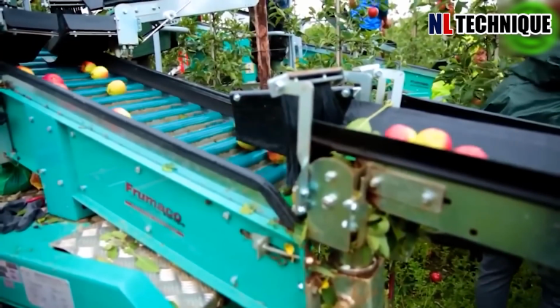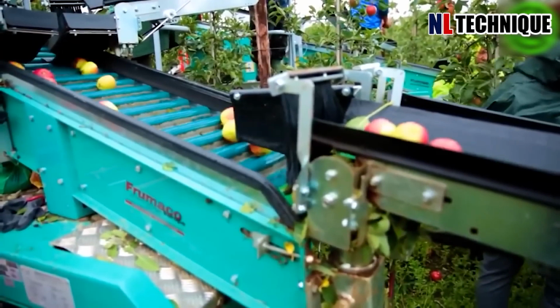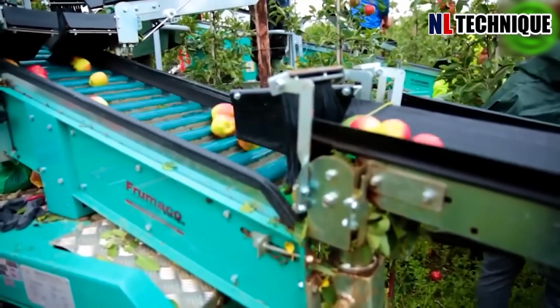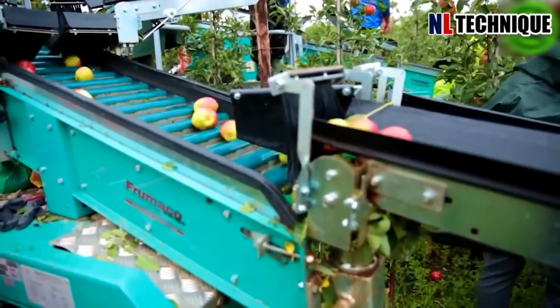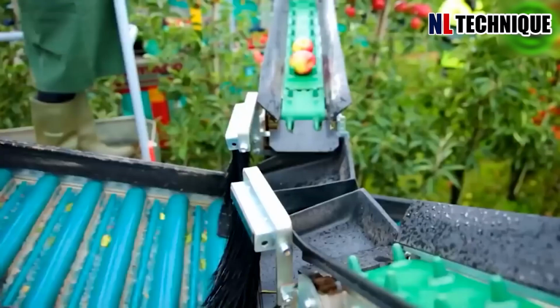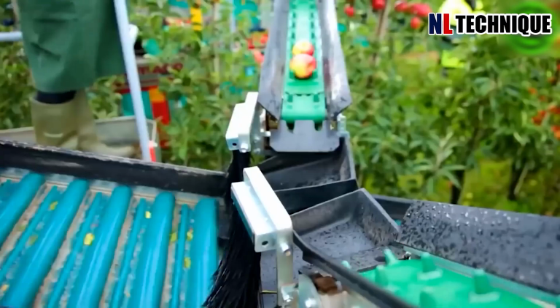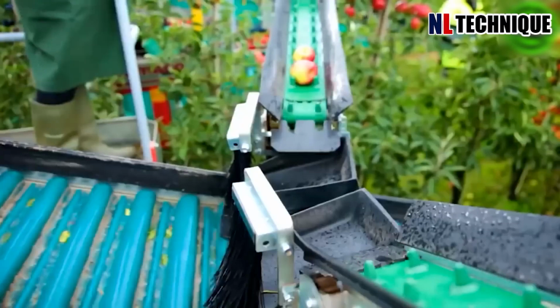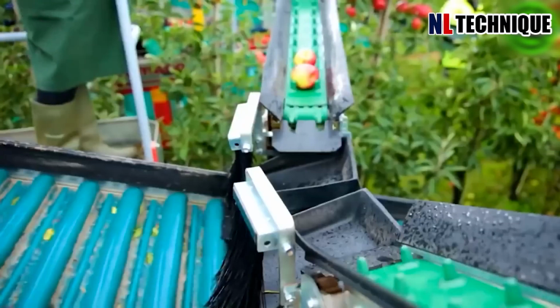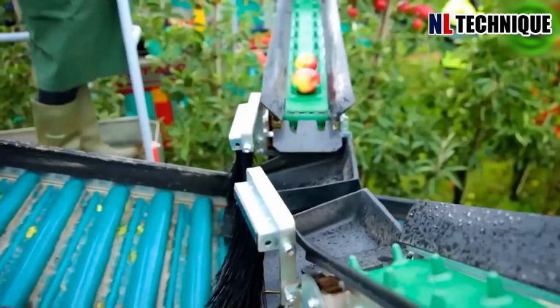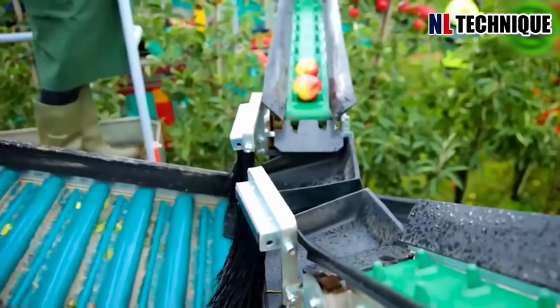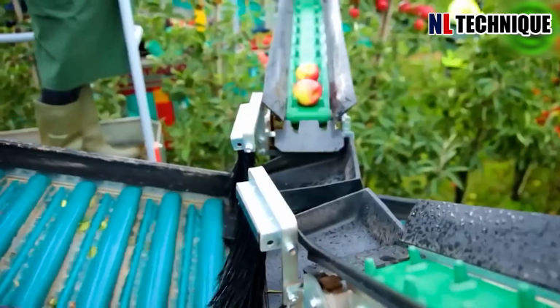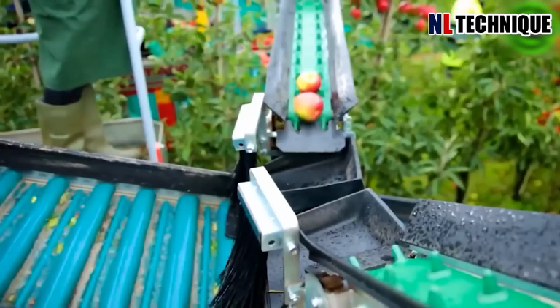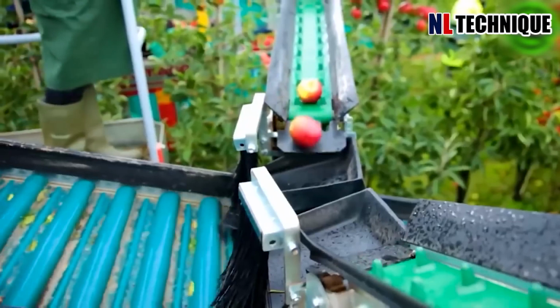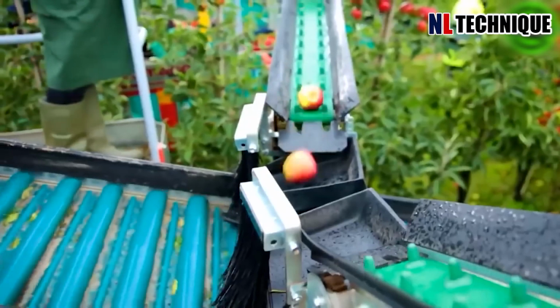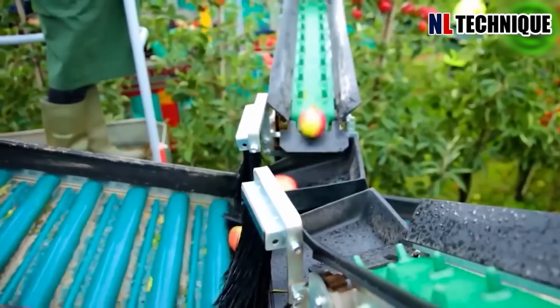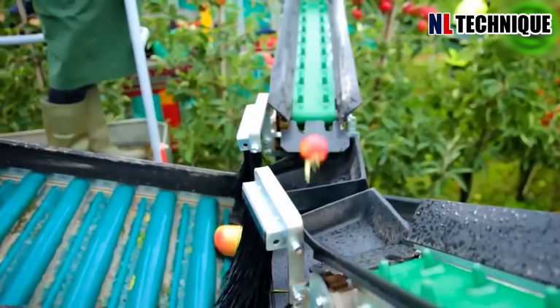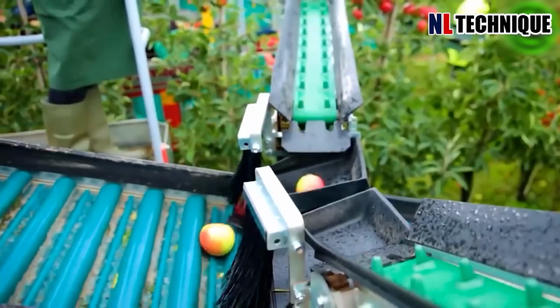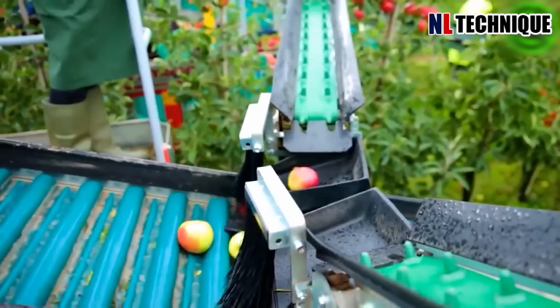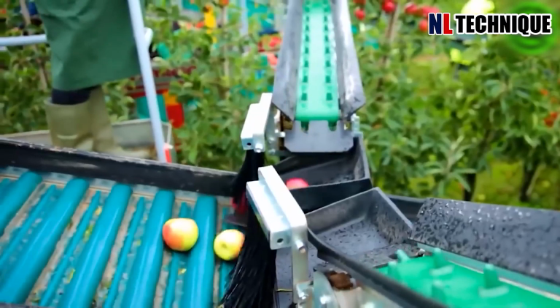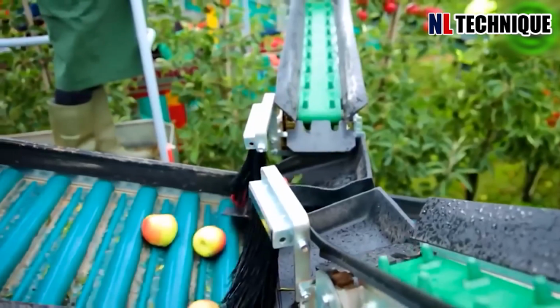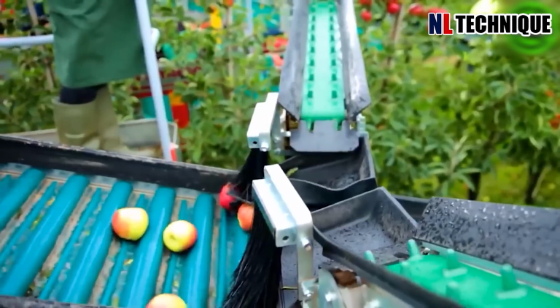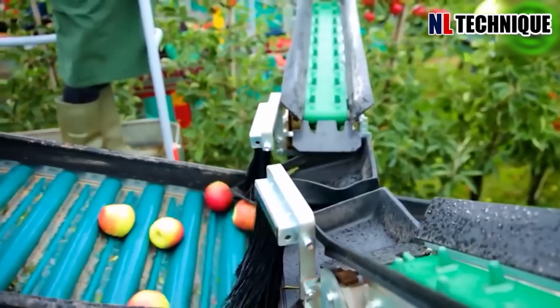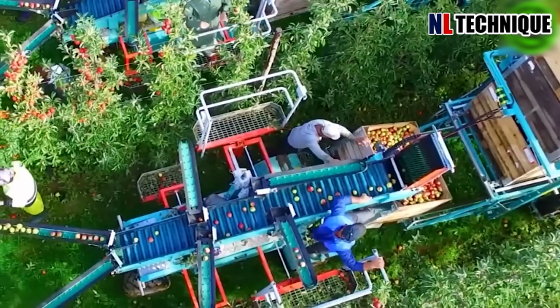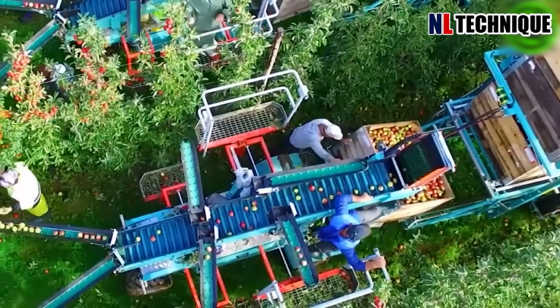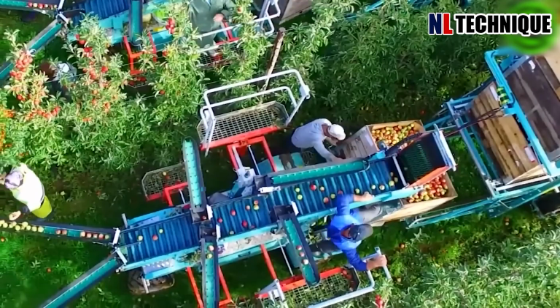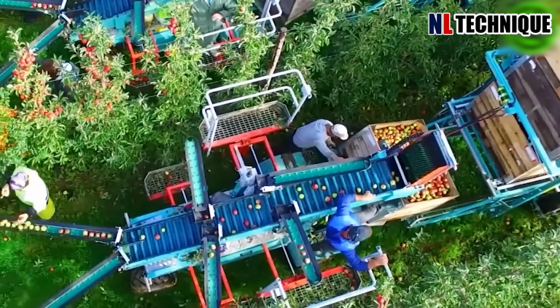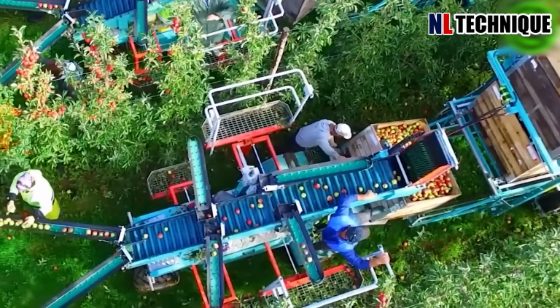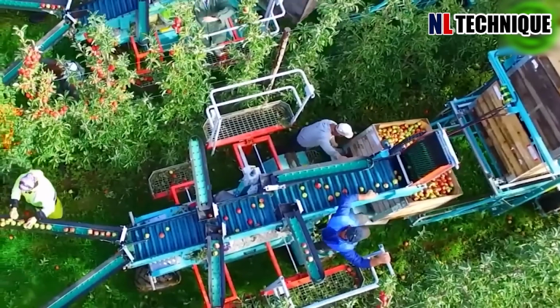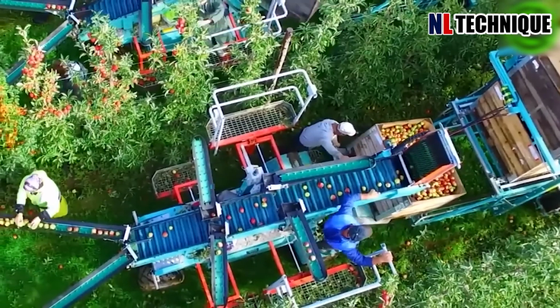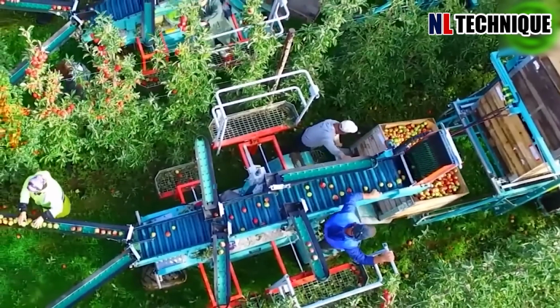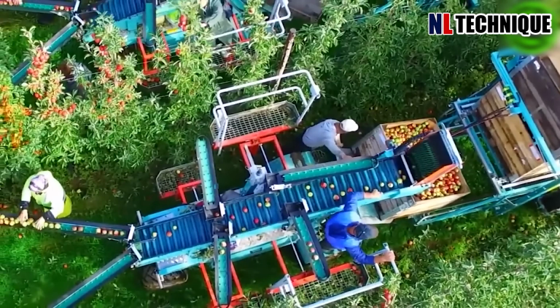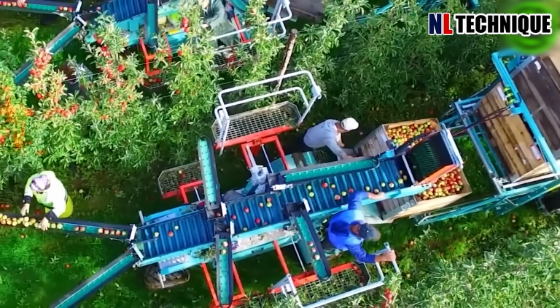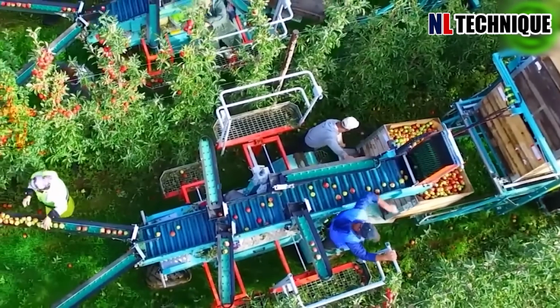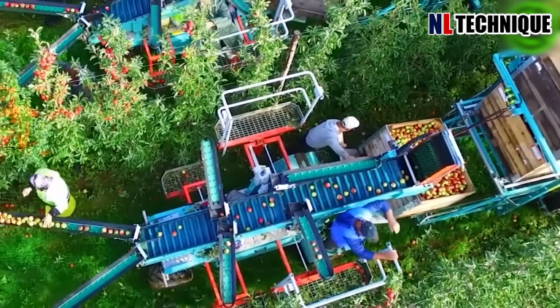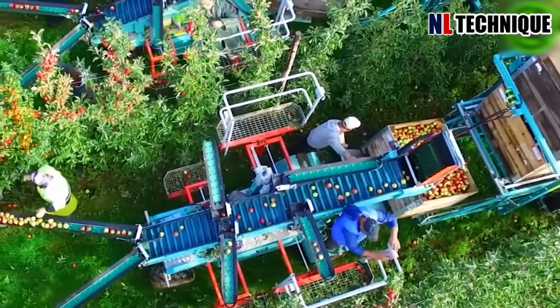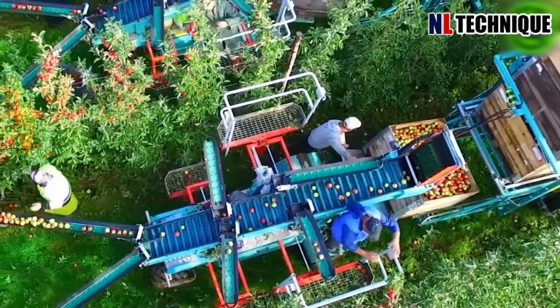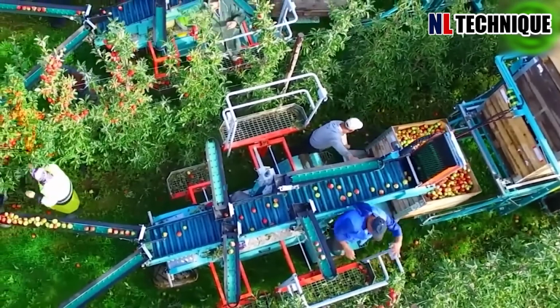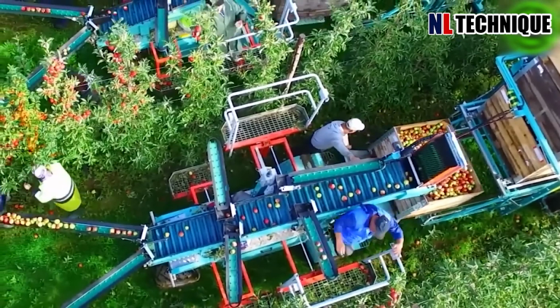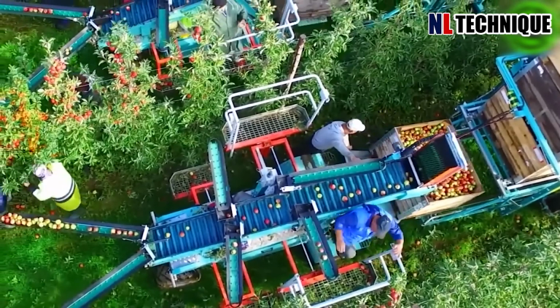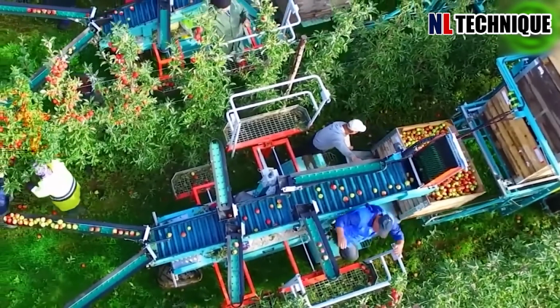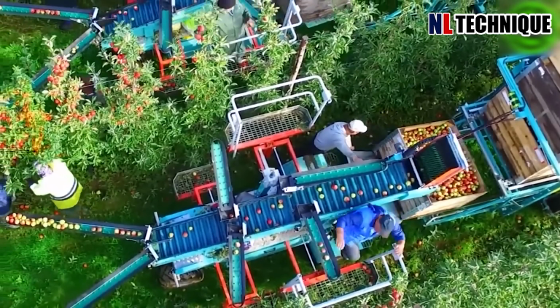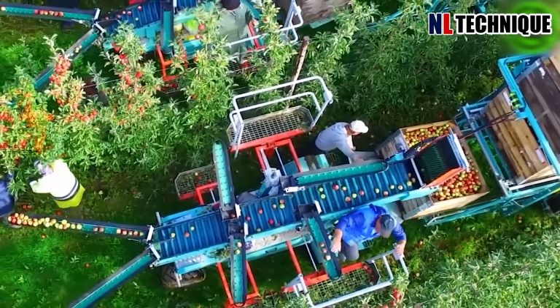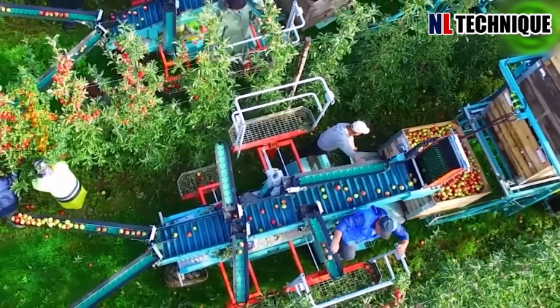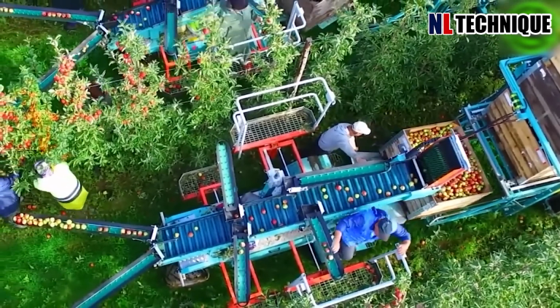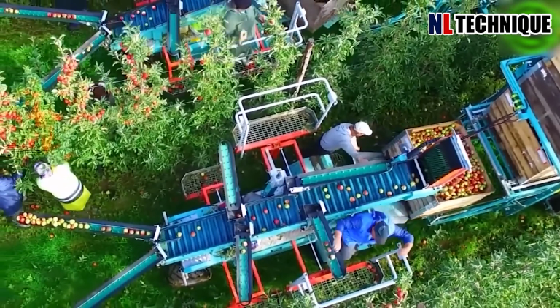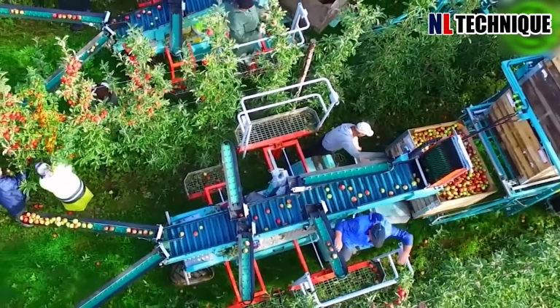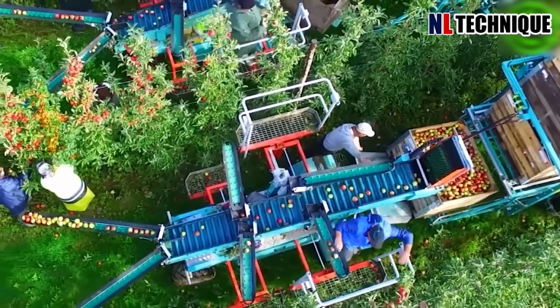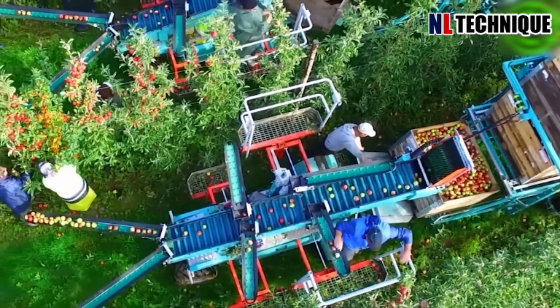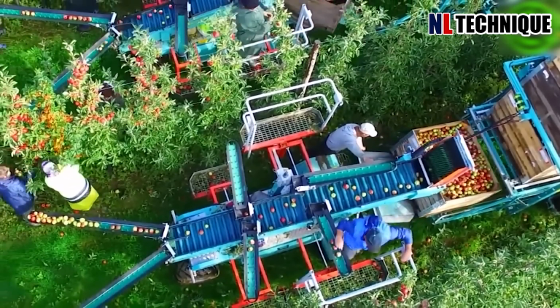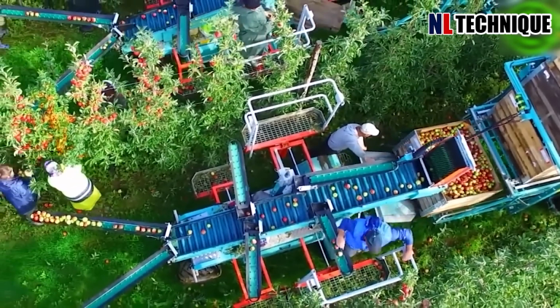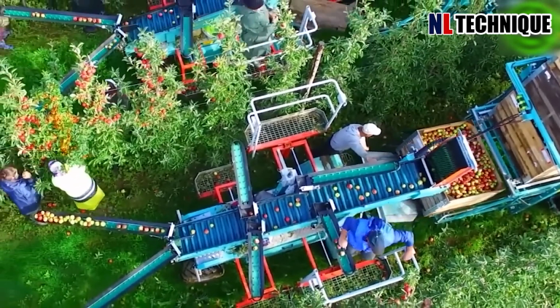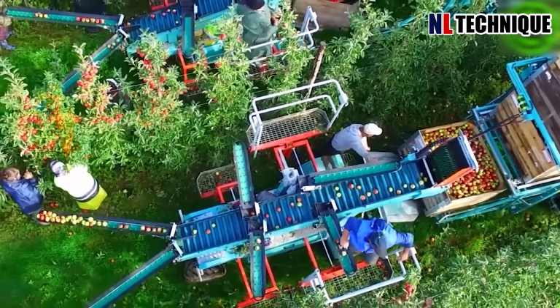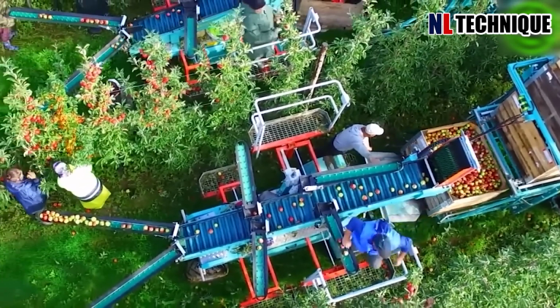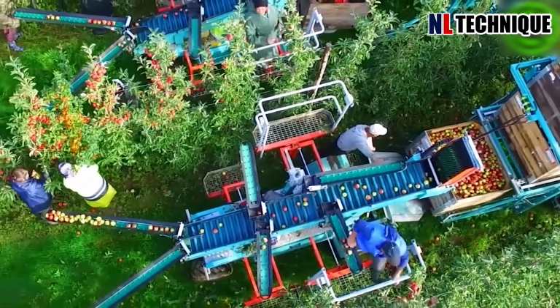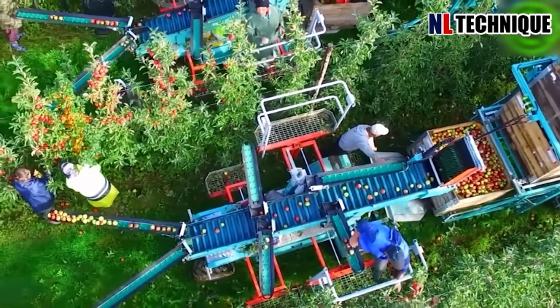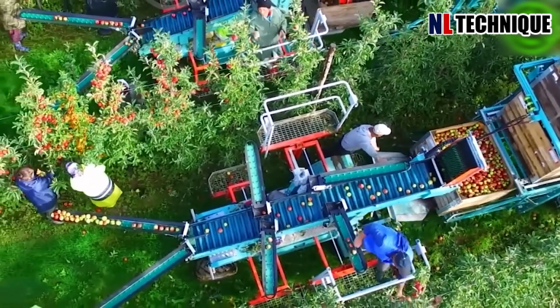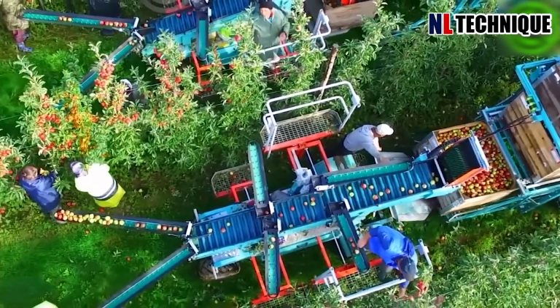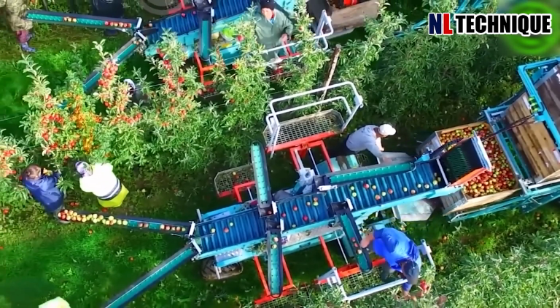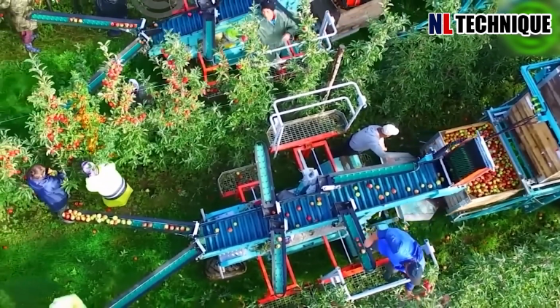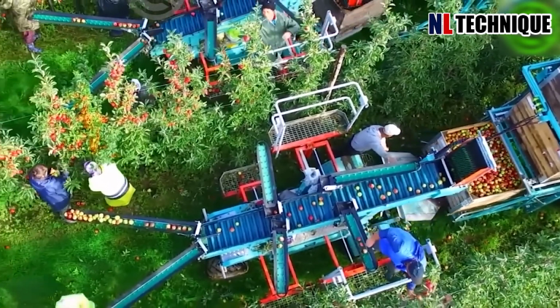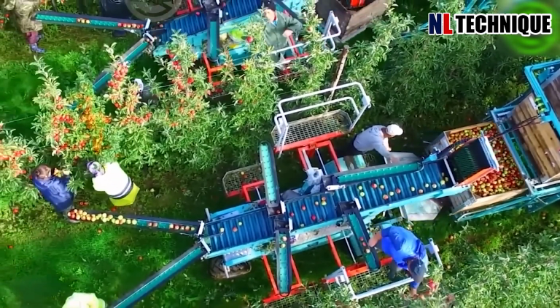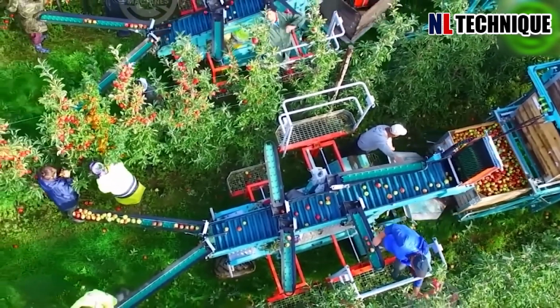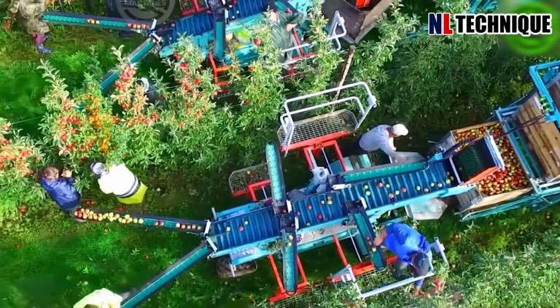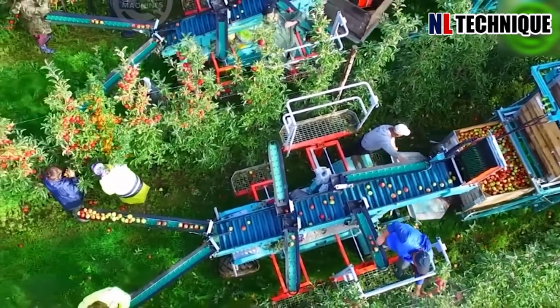Apple harvesting has reached a different level with the assistance of machines like these. They are incredibly handy.